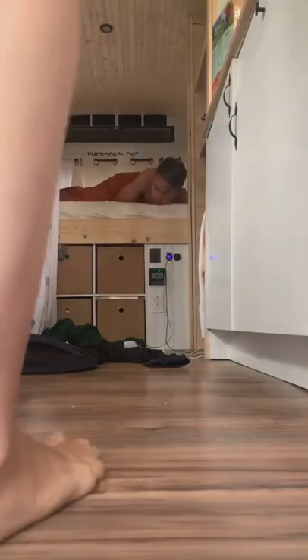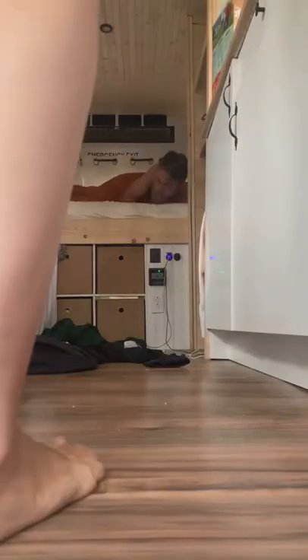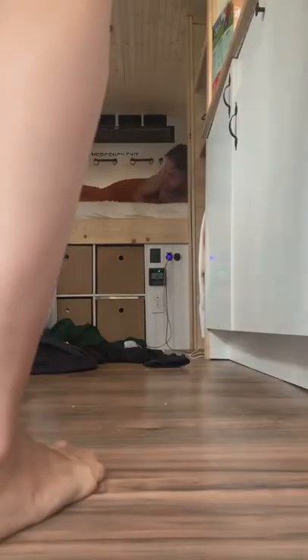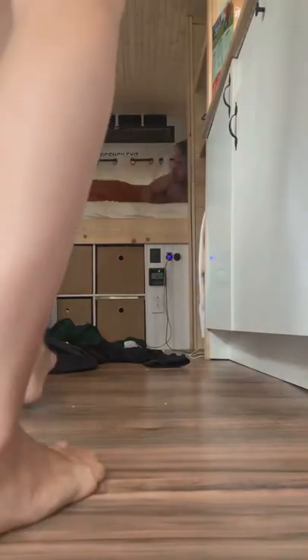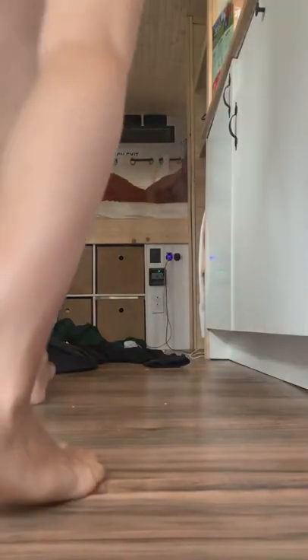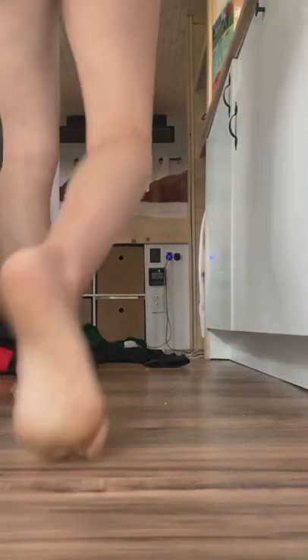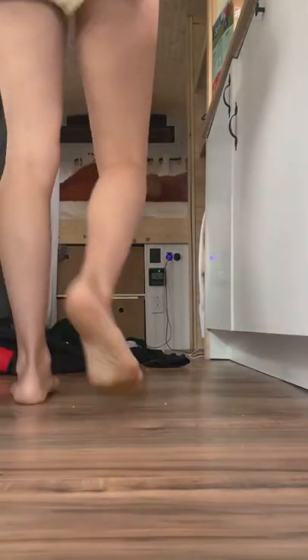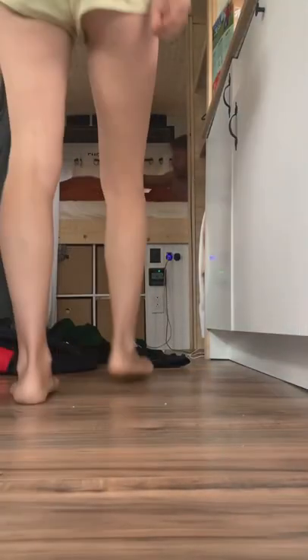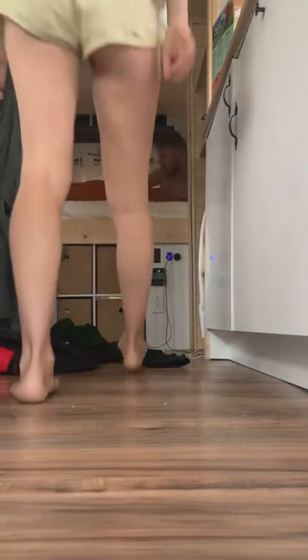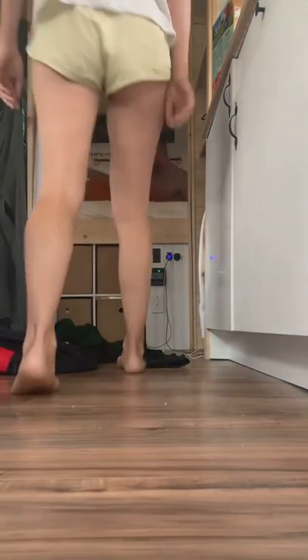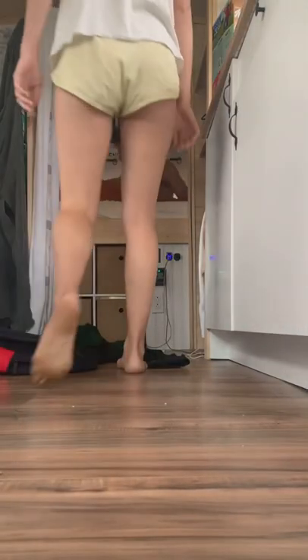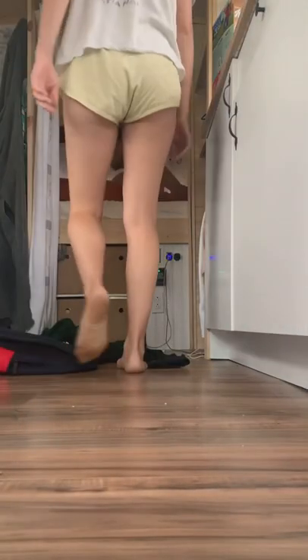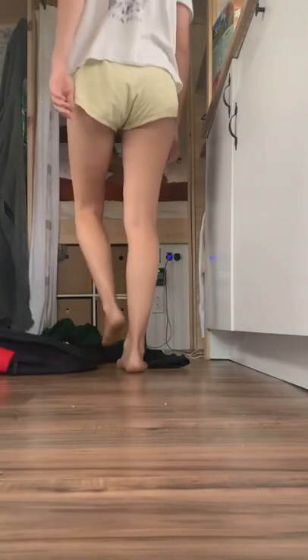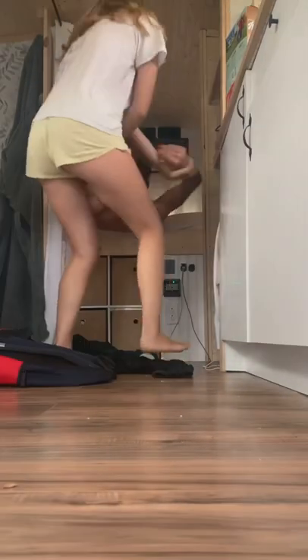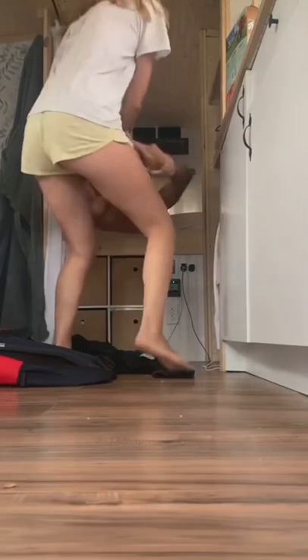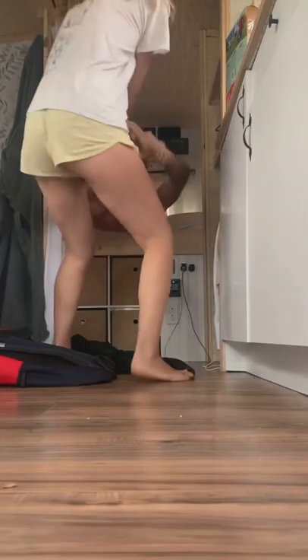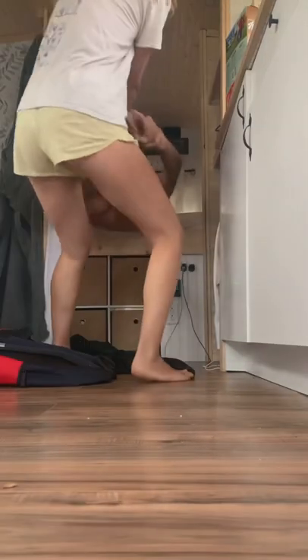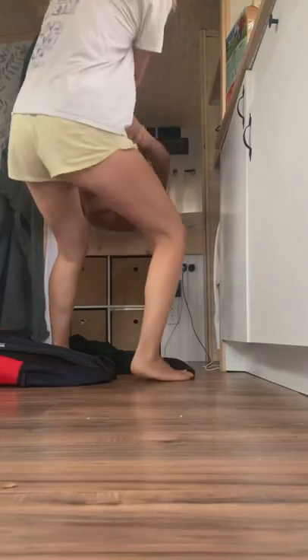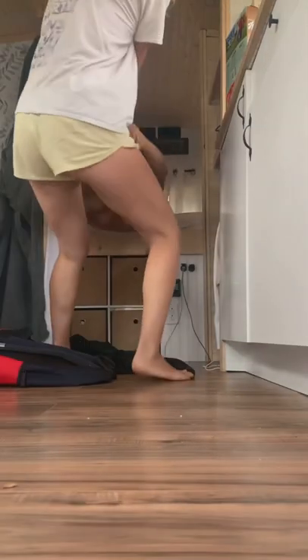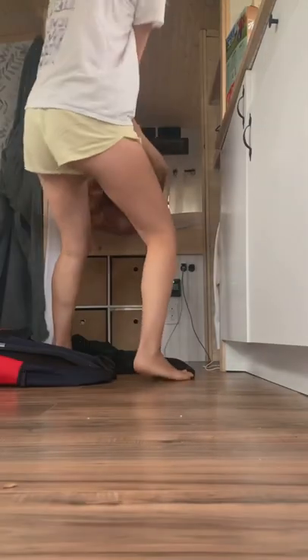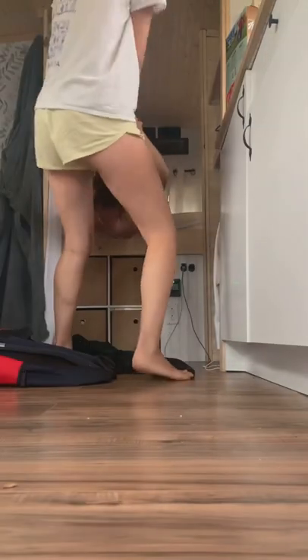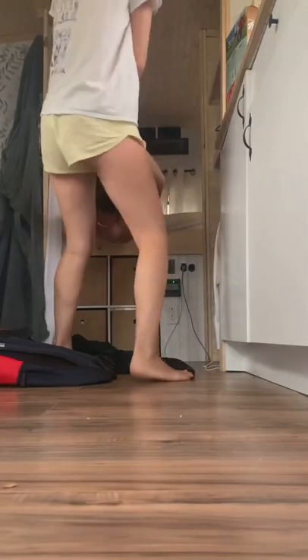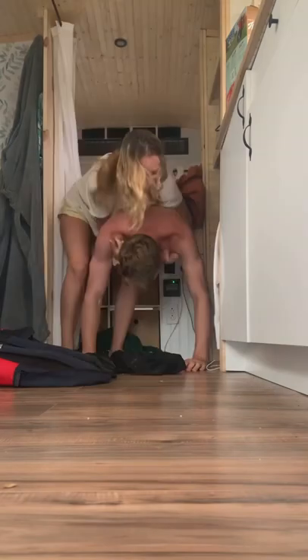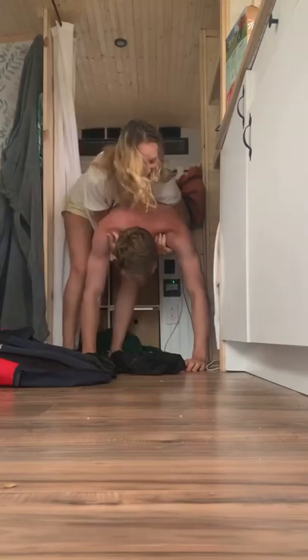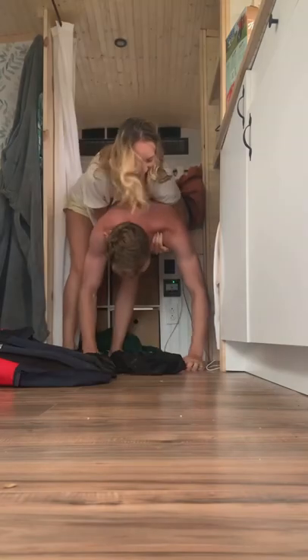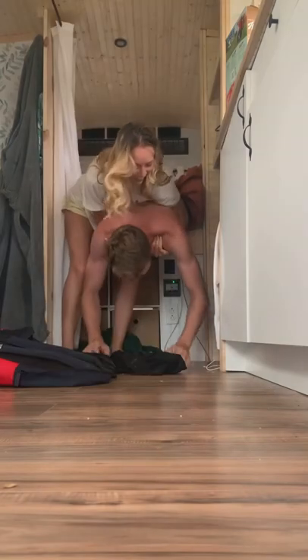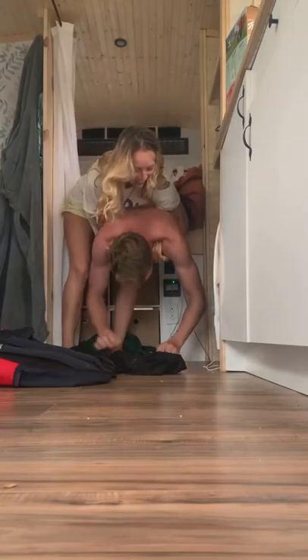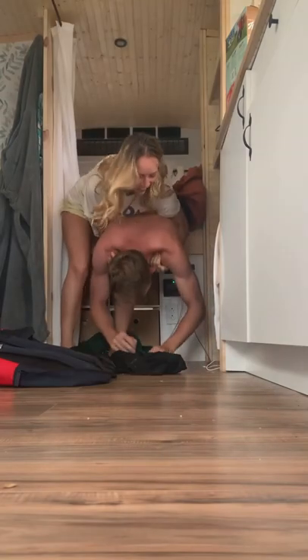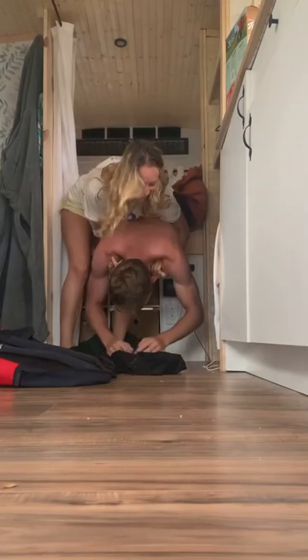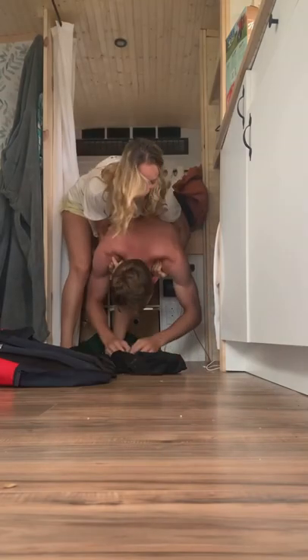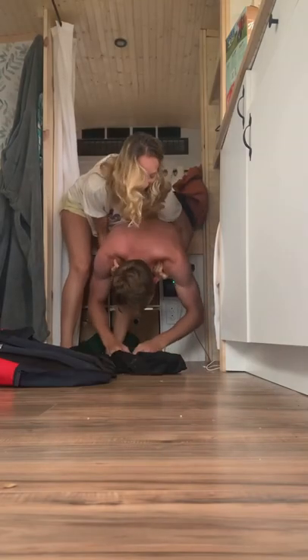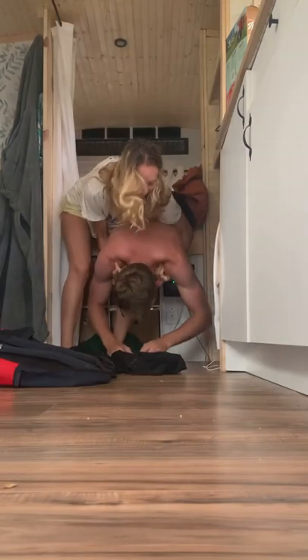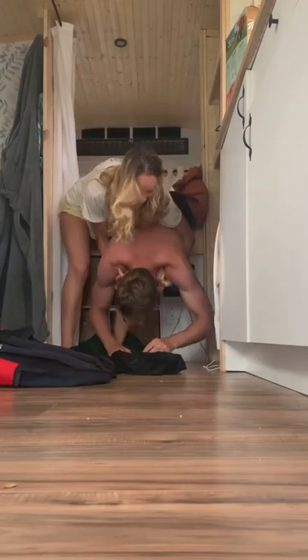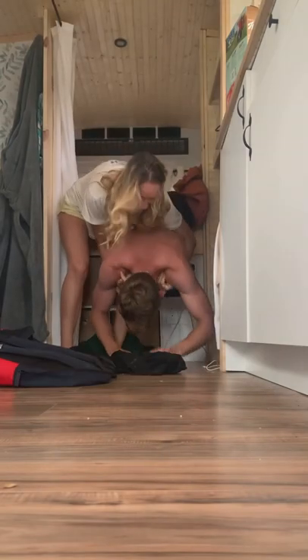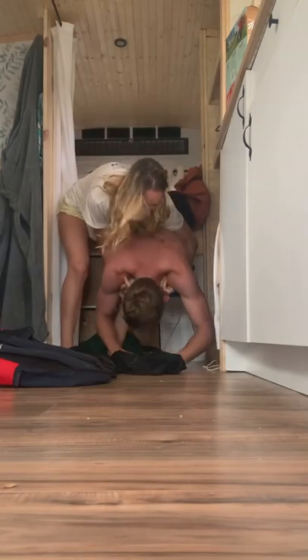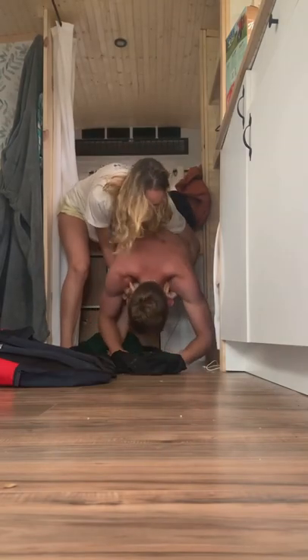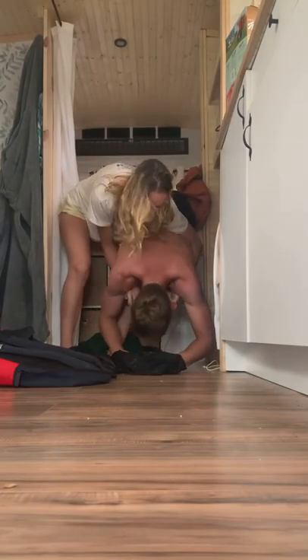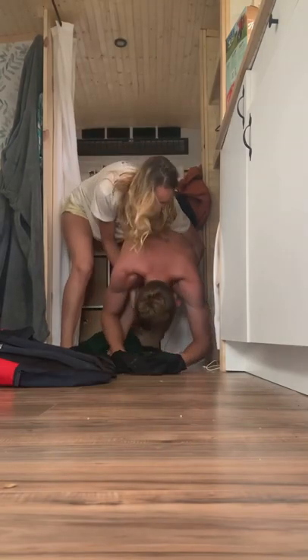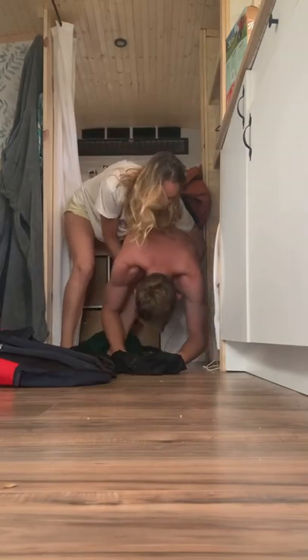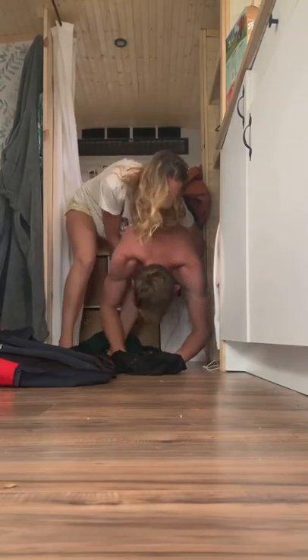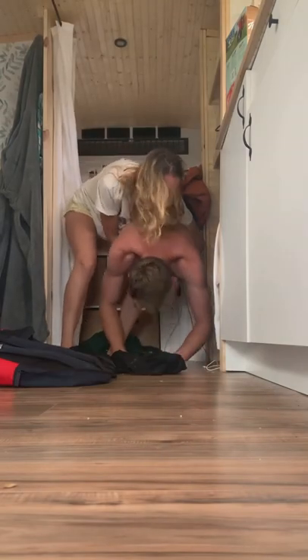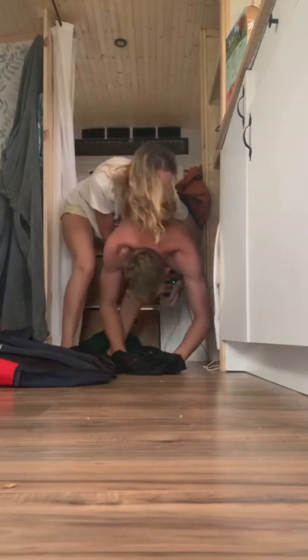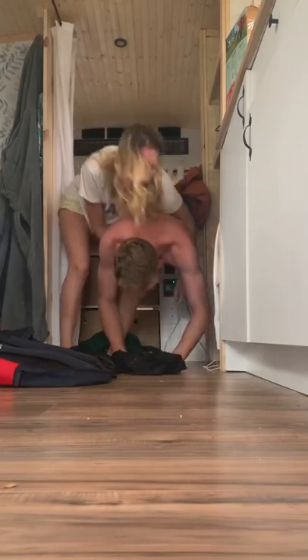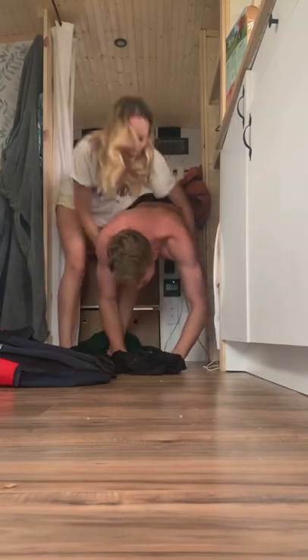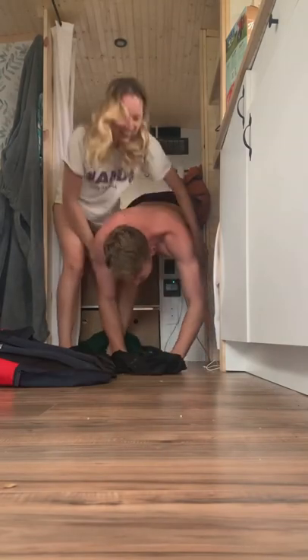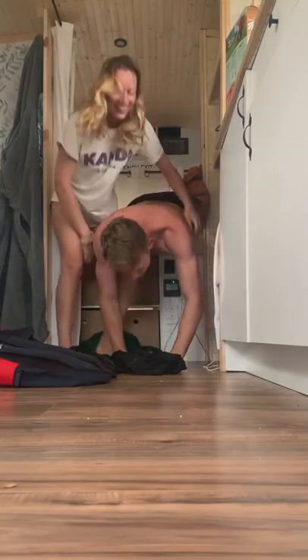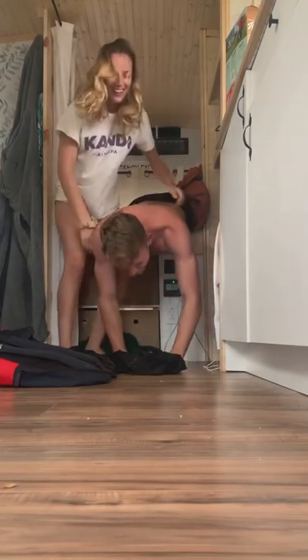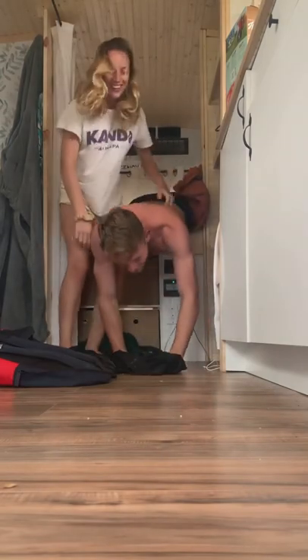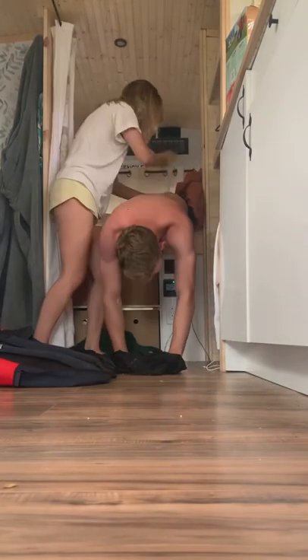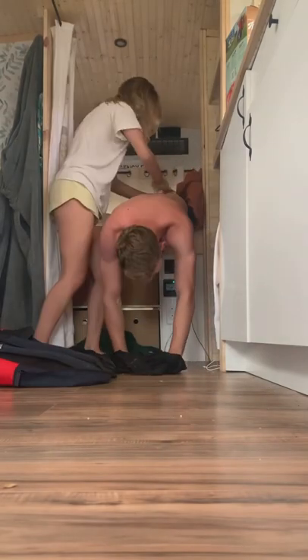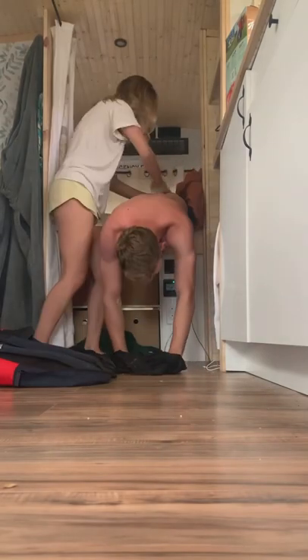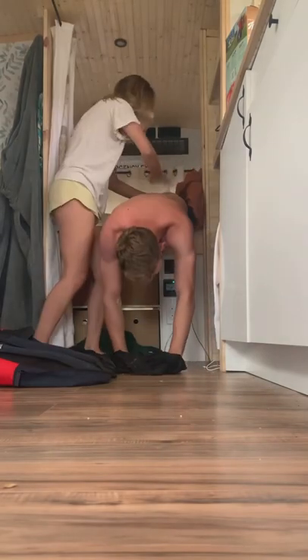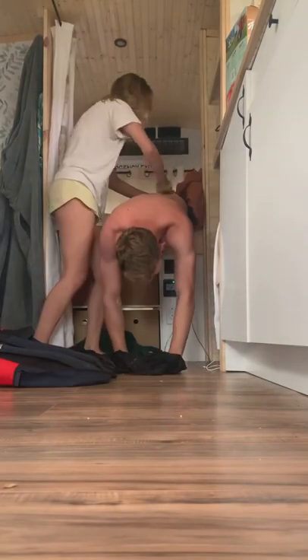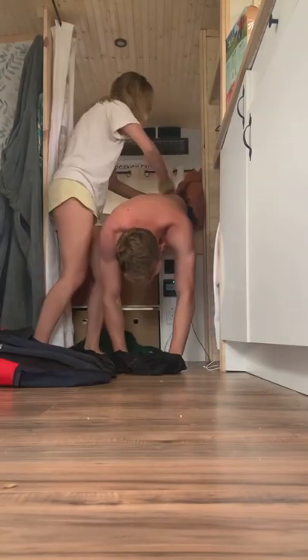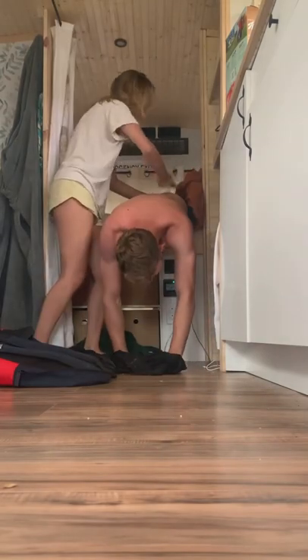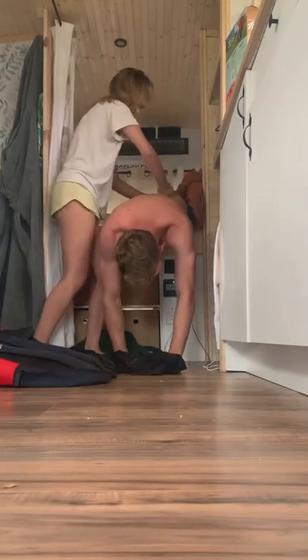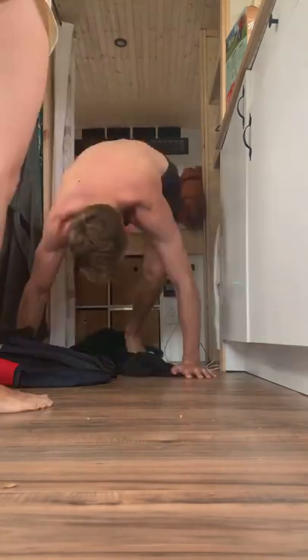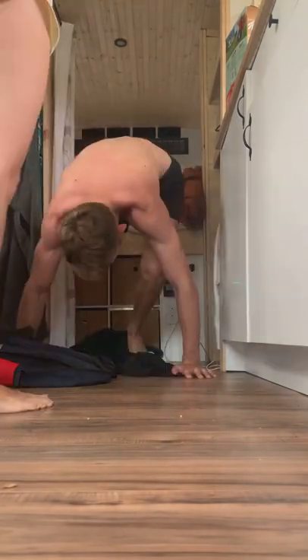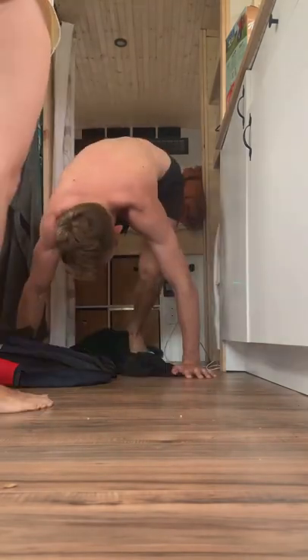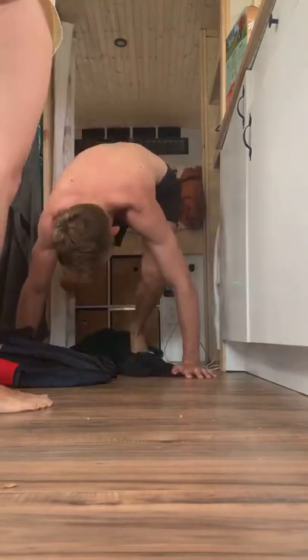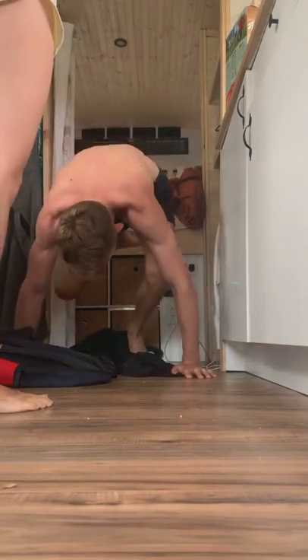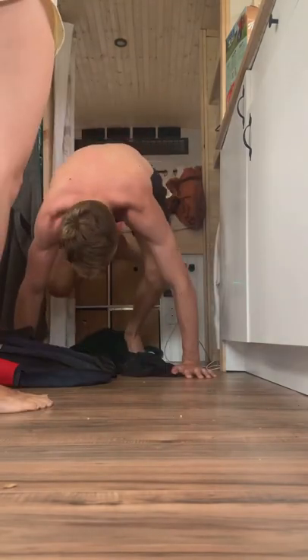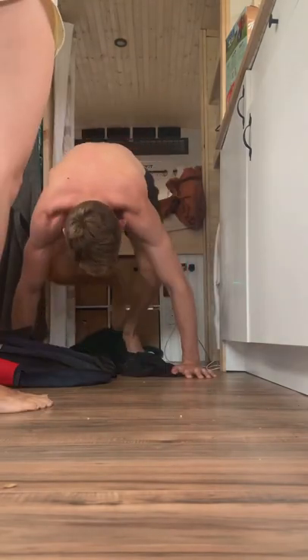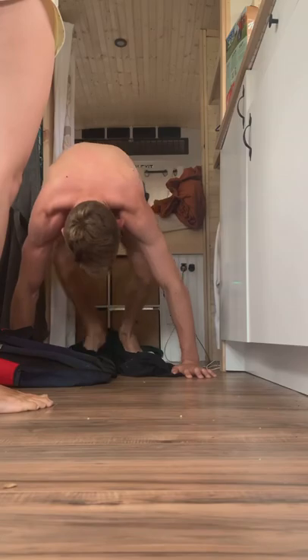So it normally starts with Nikki trying to convince me to get out of bed and help her. Sometimes I take a bit of light persuasion — a good old-fashioned slap on the bum normally does the trick.